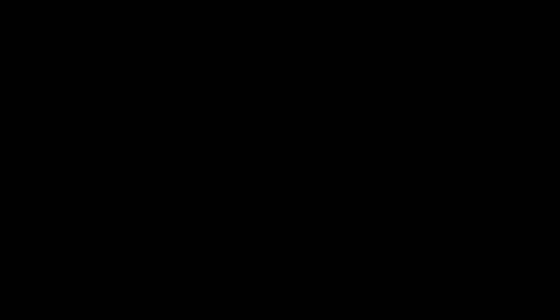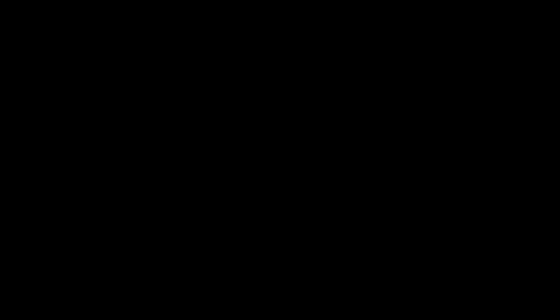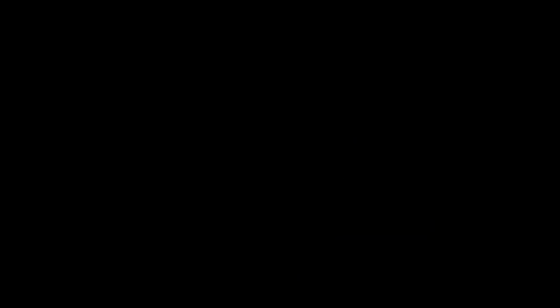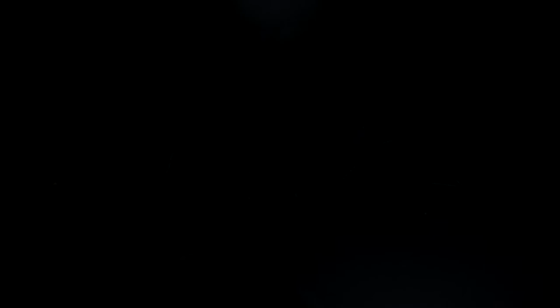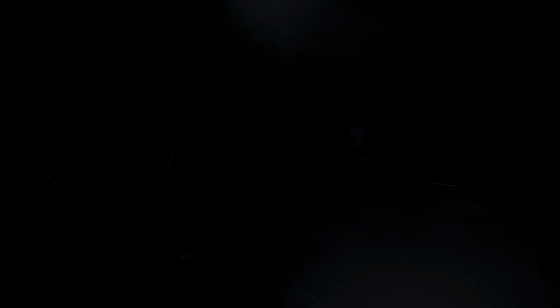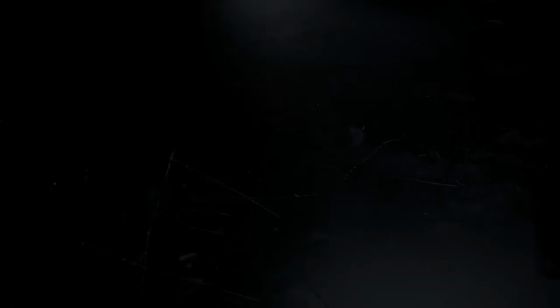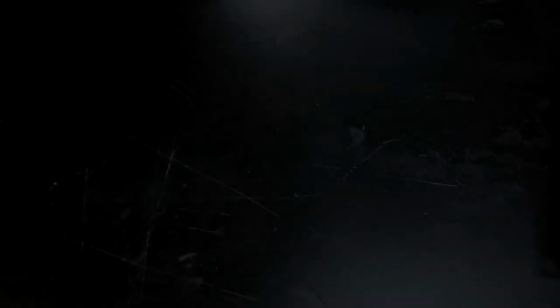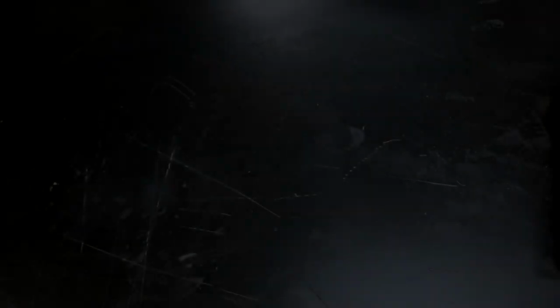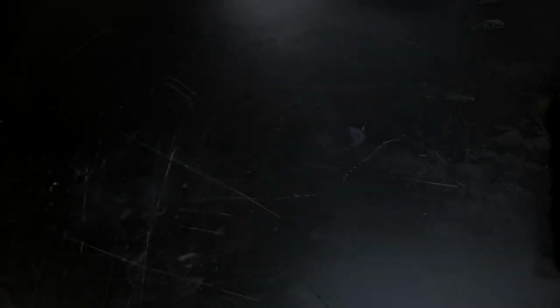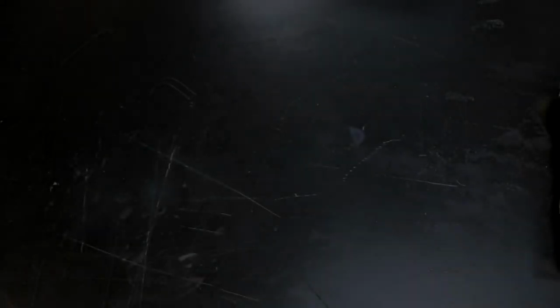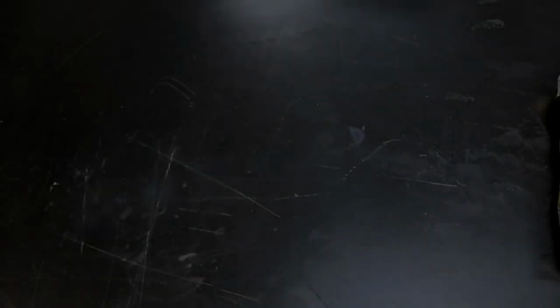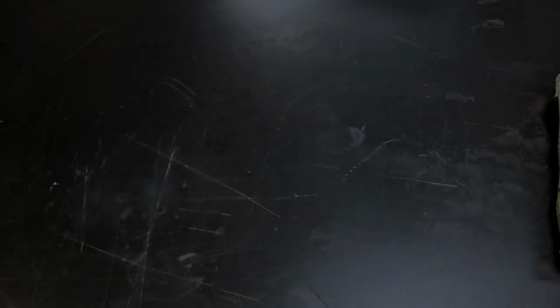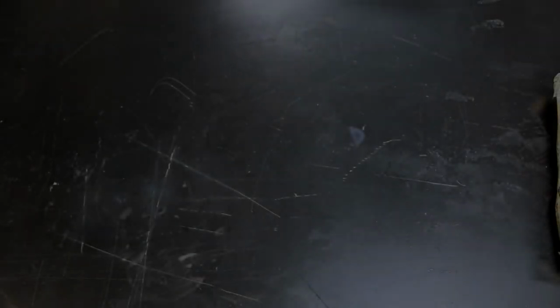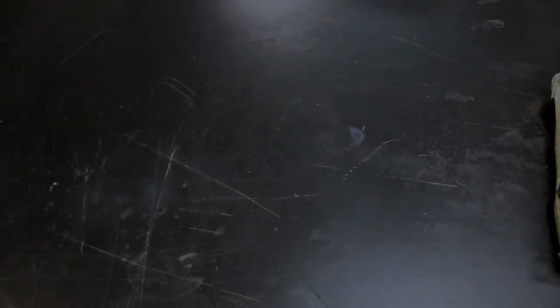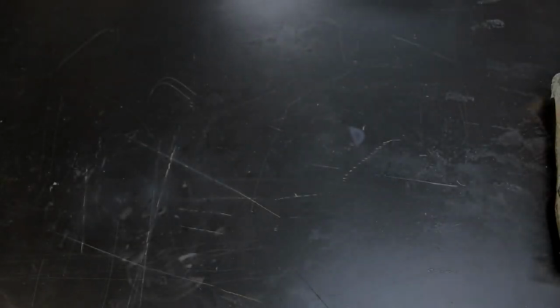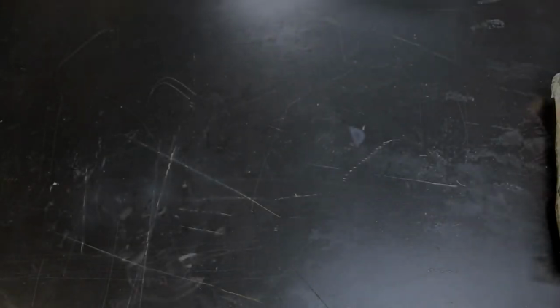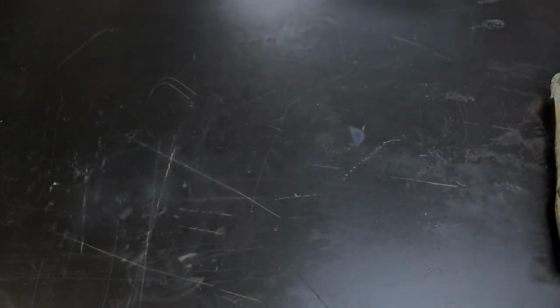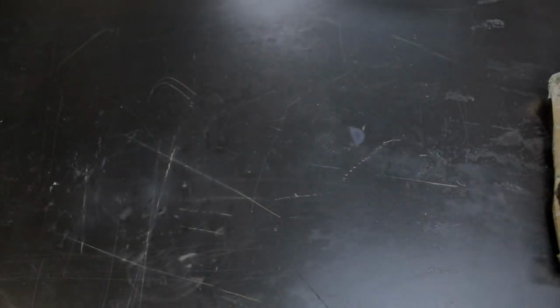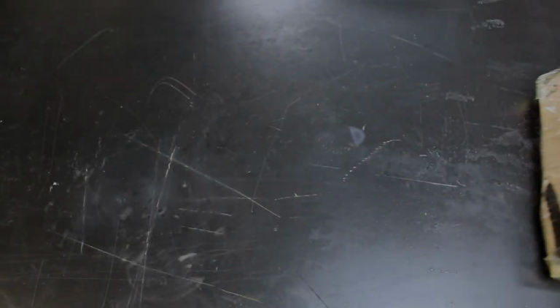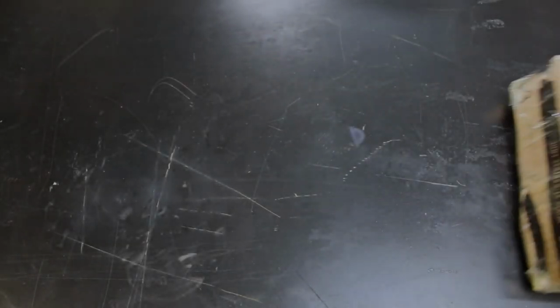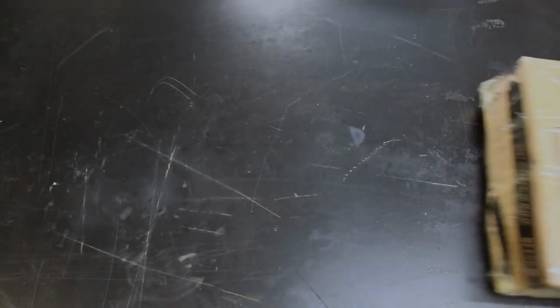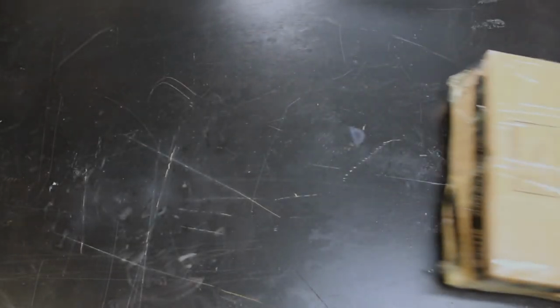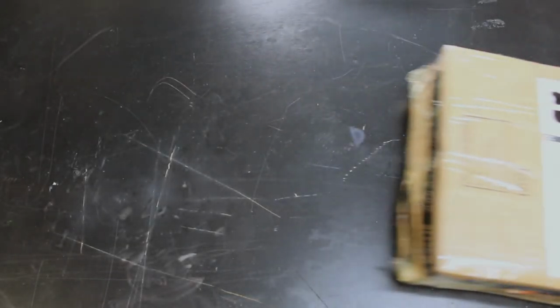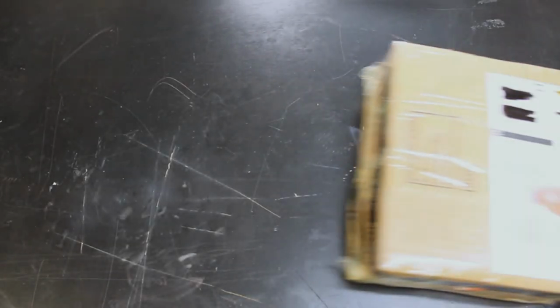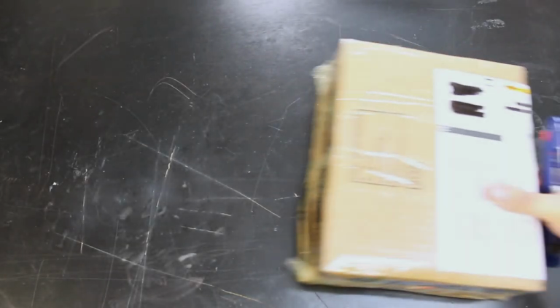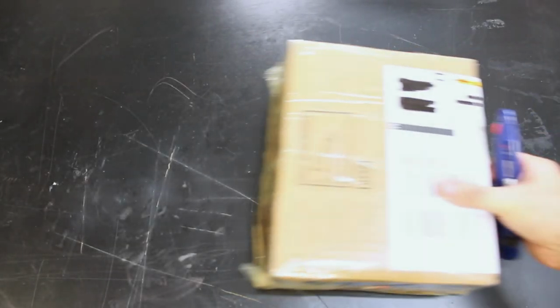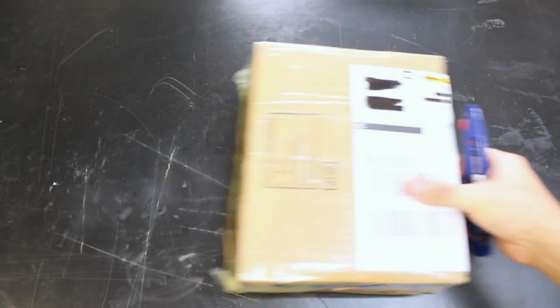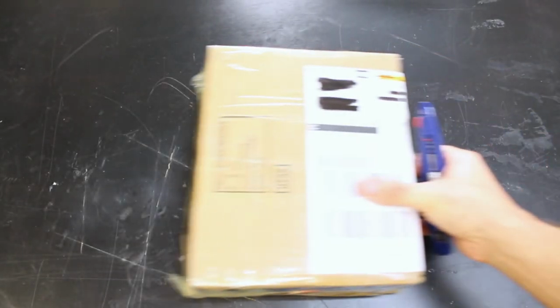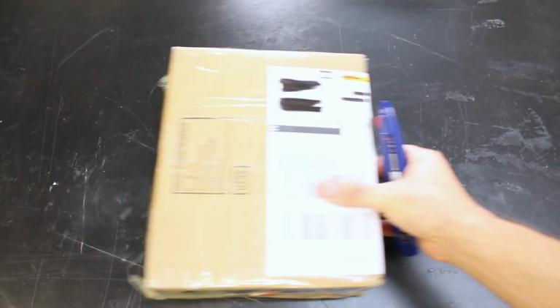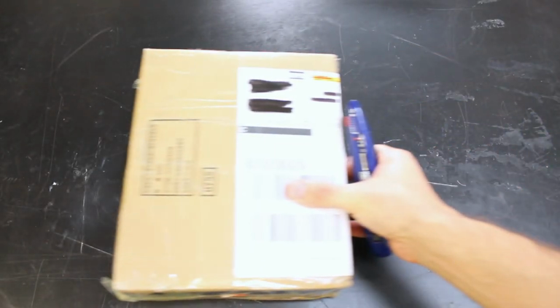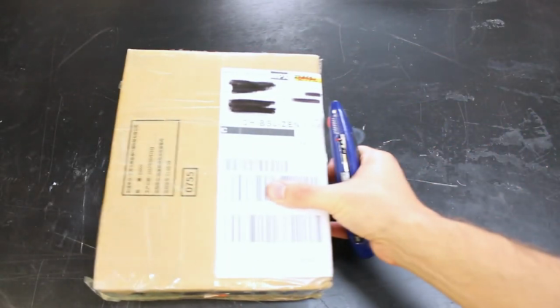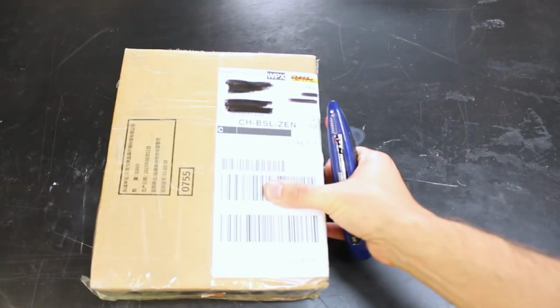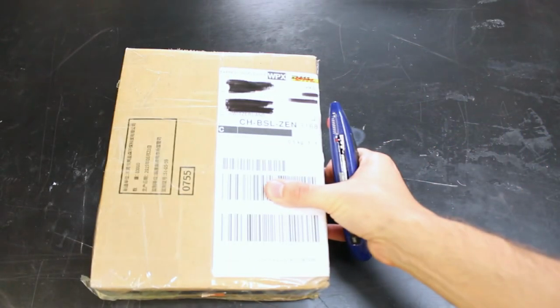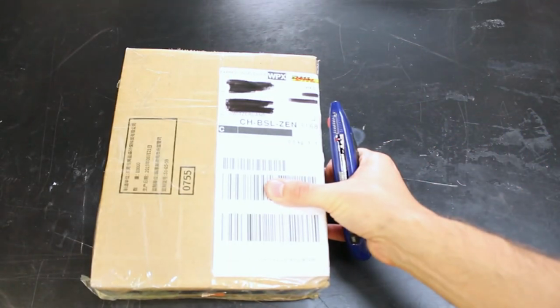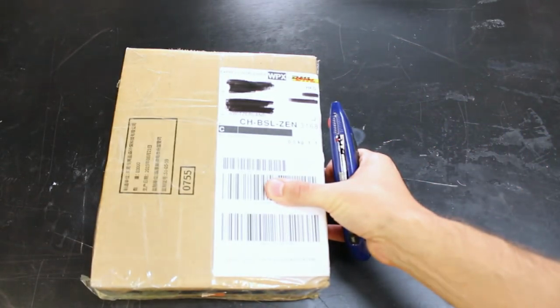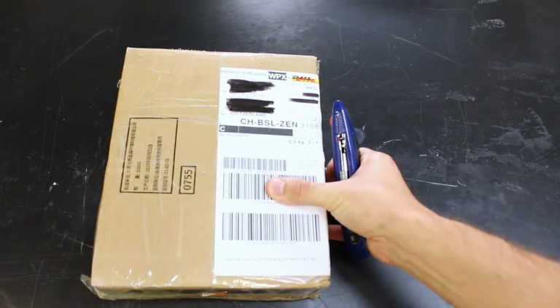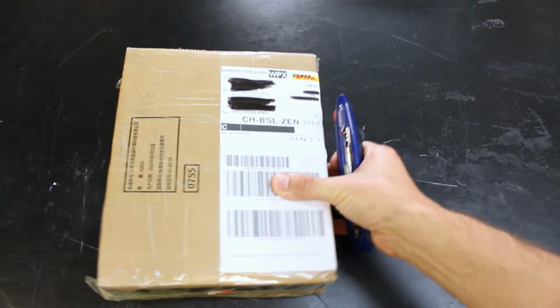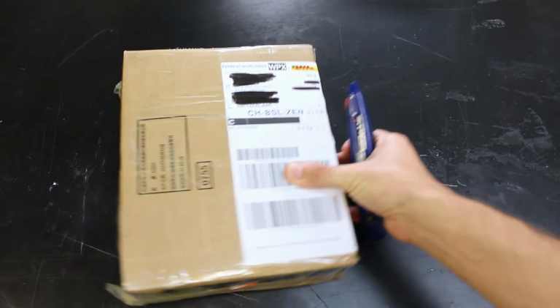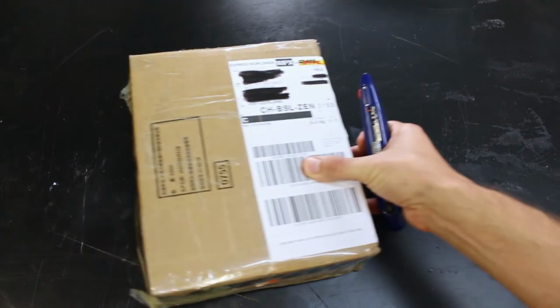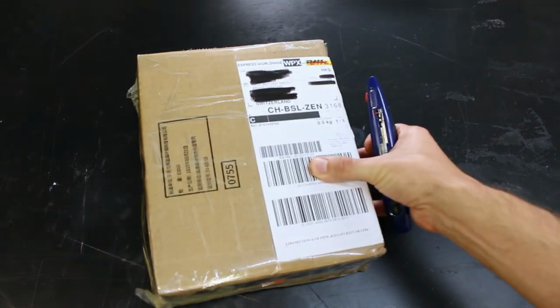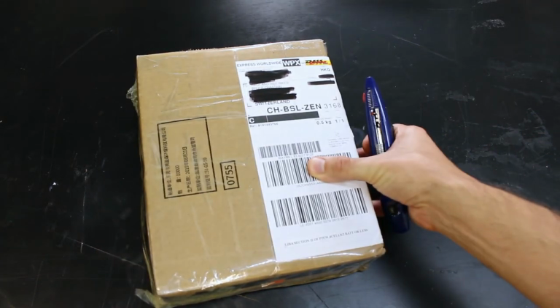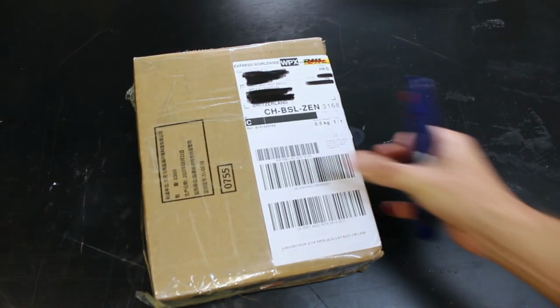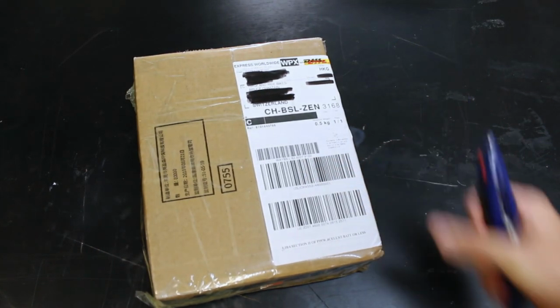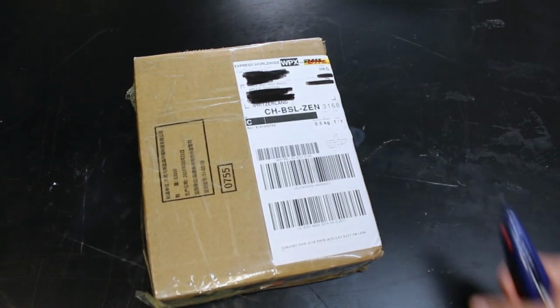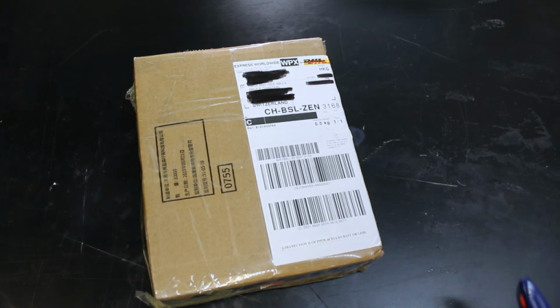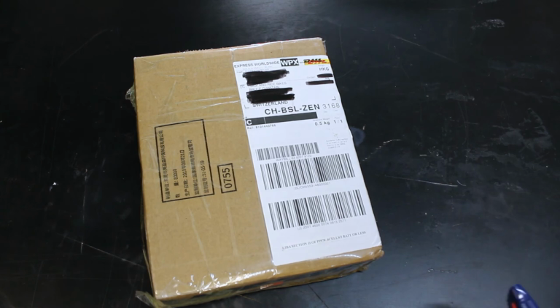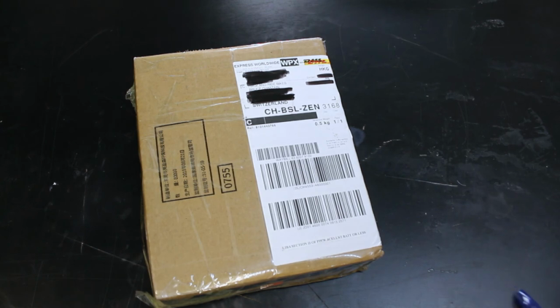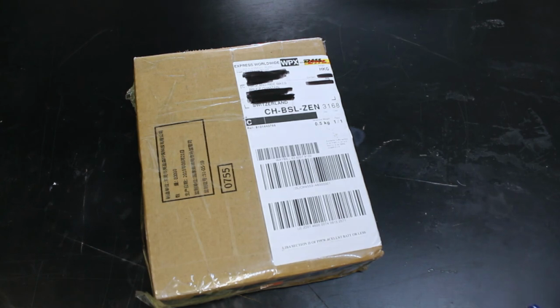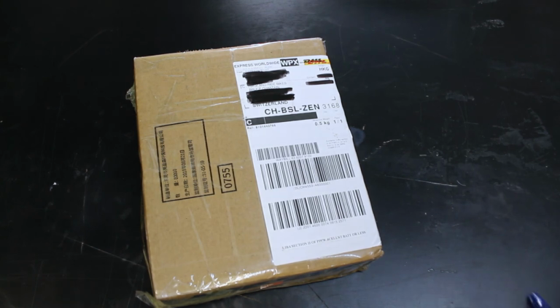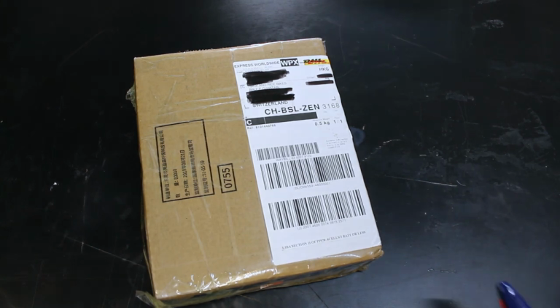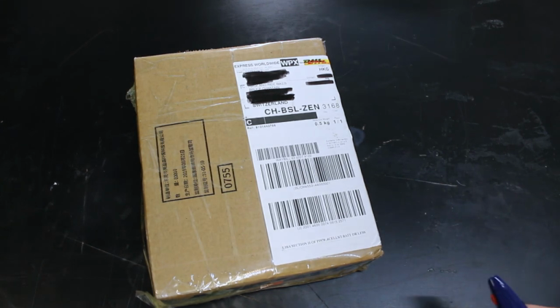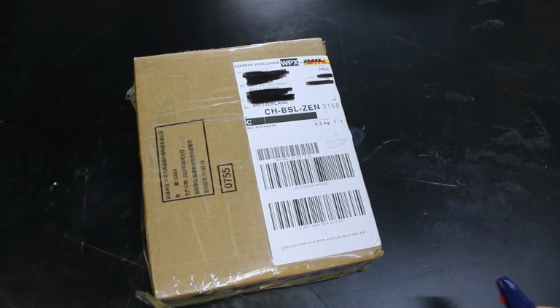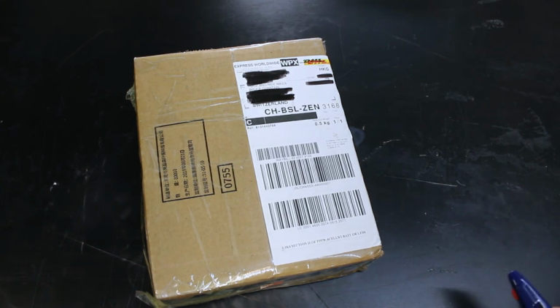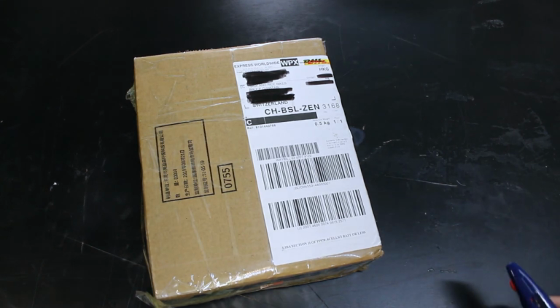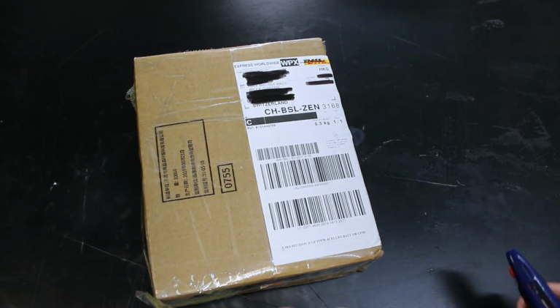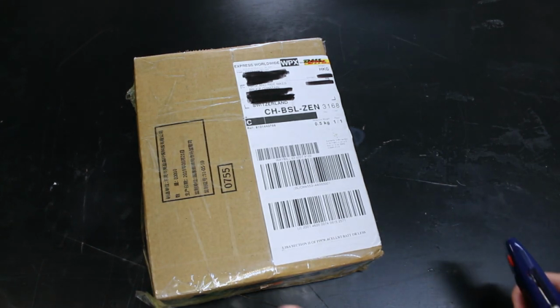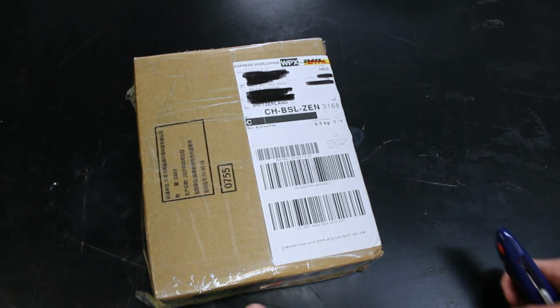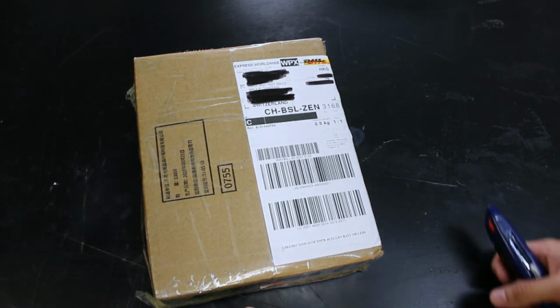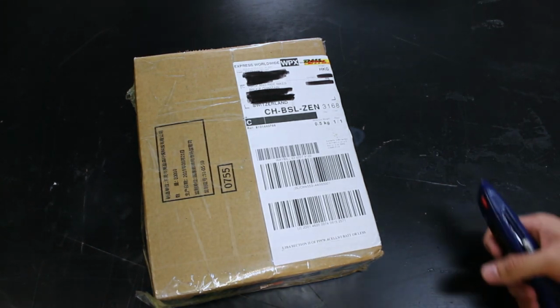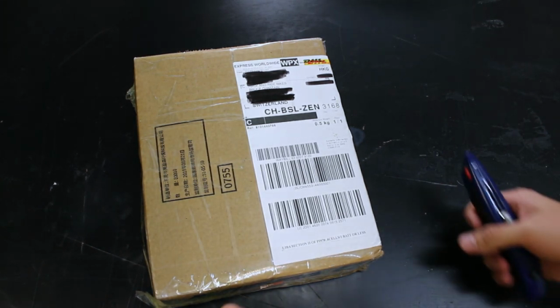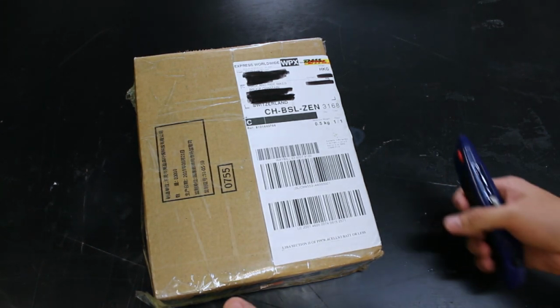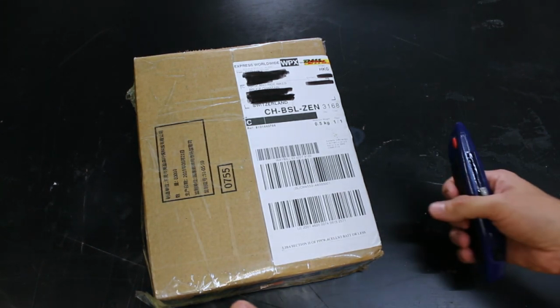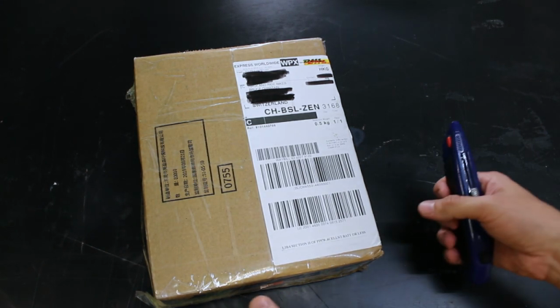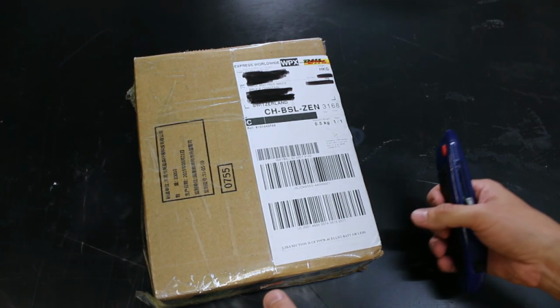Hey there everybody, it's Bruce. I'm back in the shop, and Shinrin Technologies was nice enough to send me another product to review.